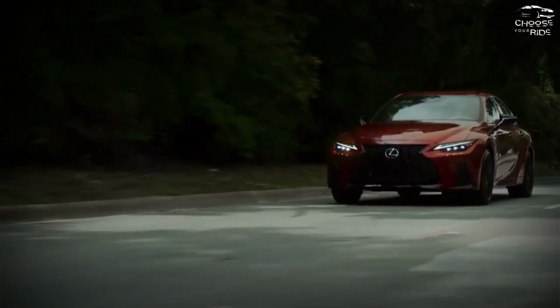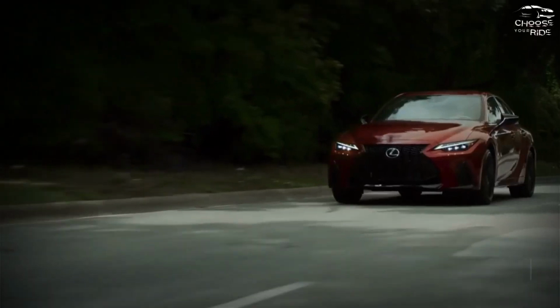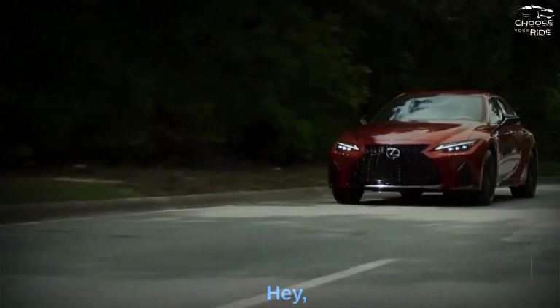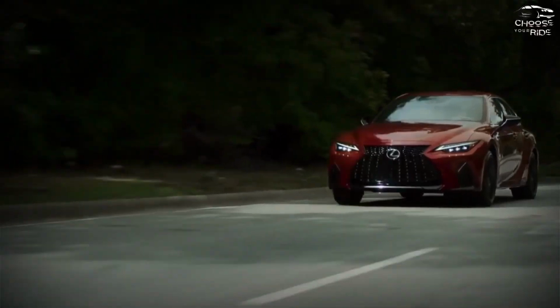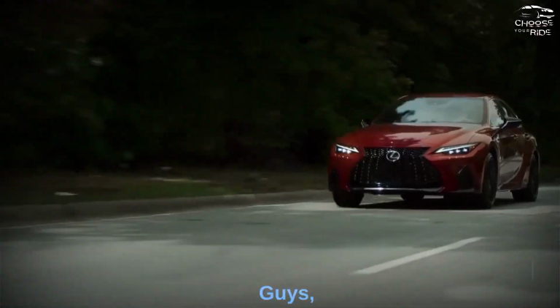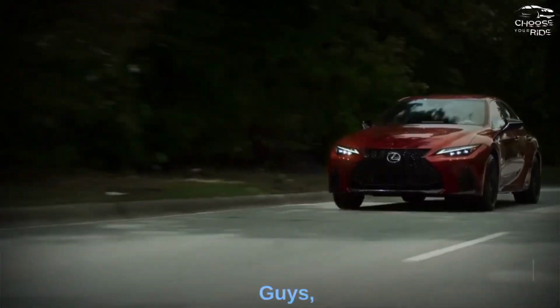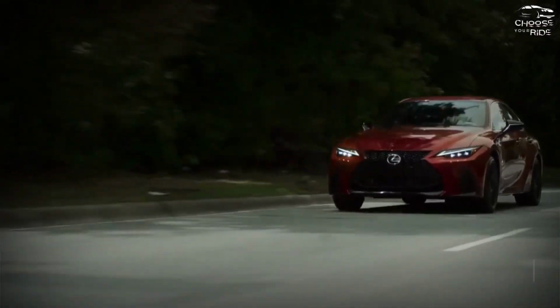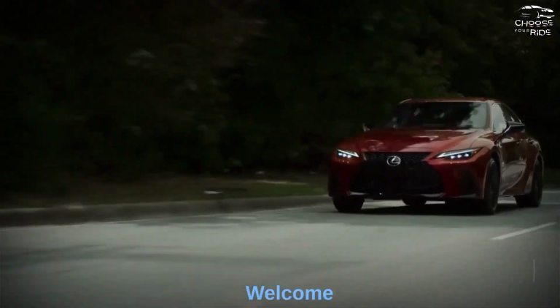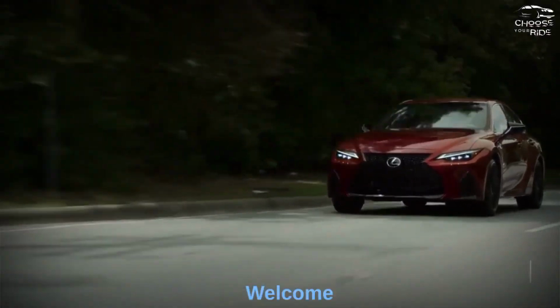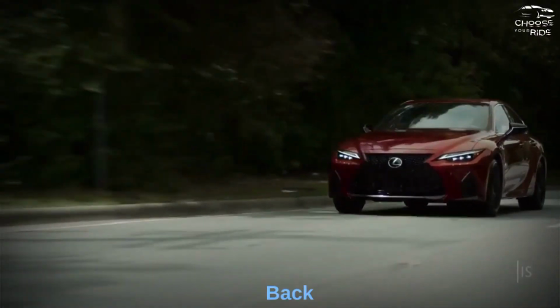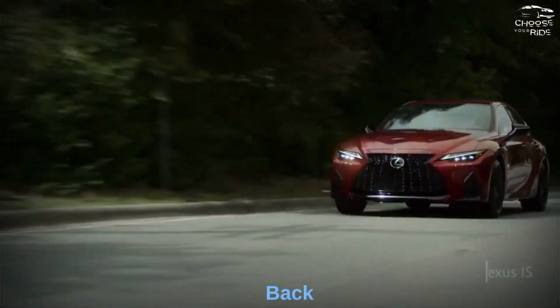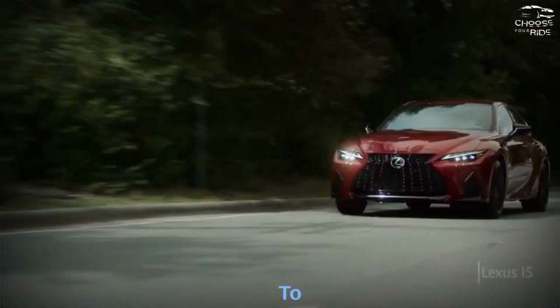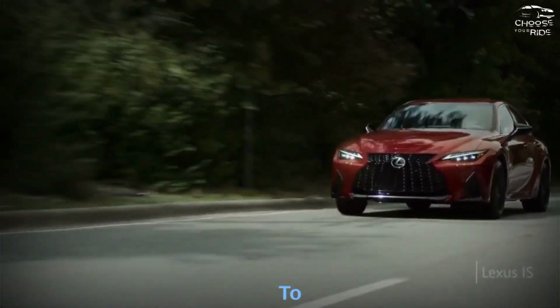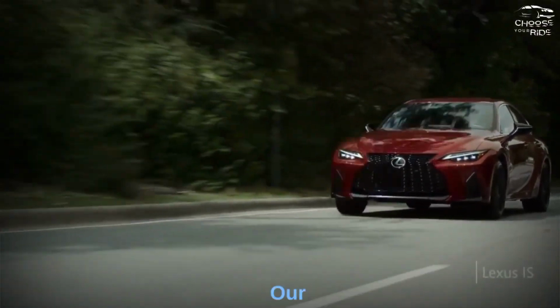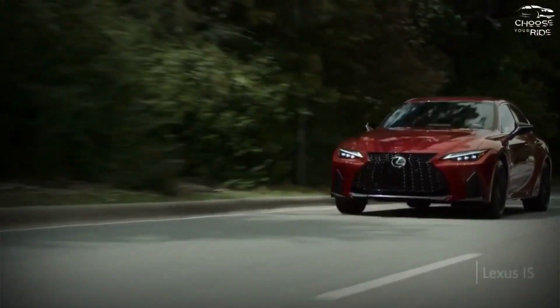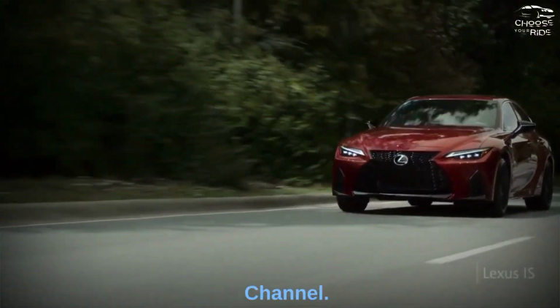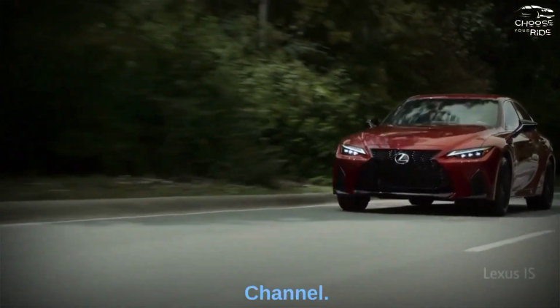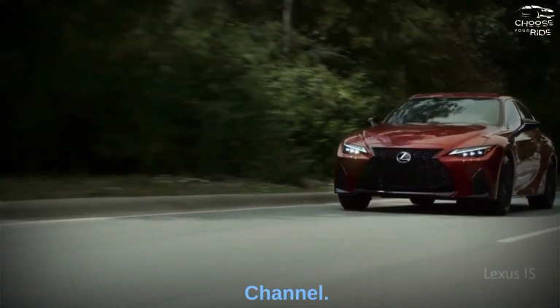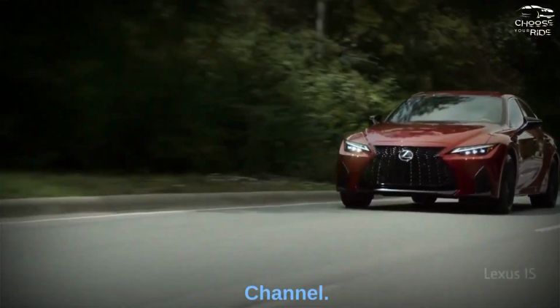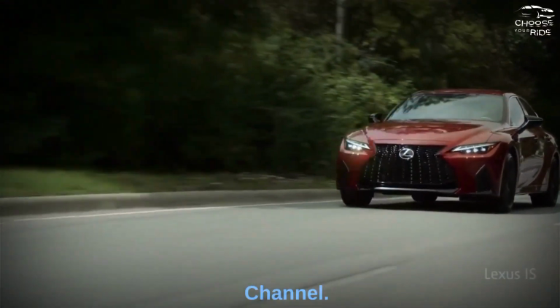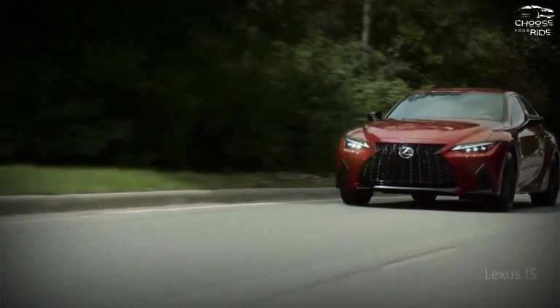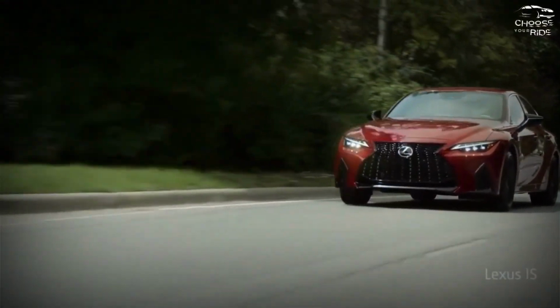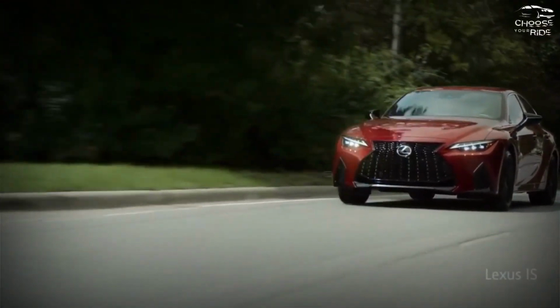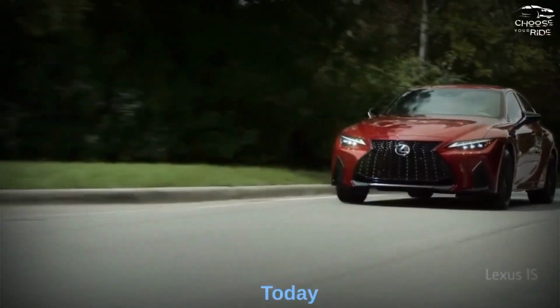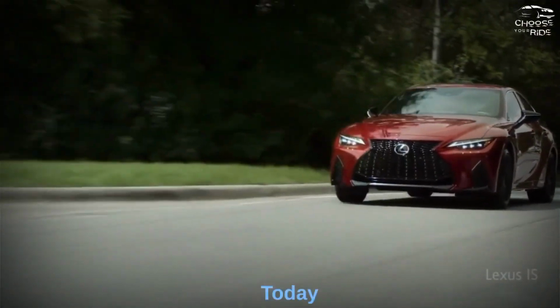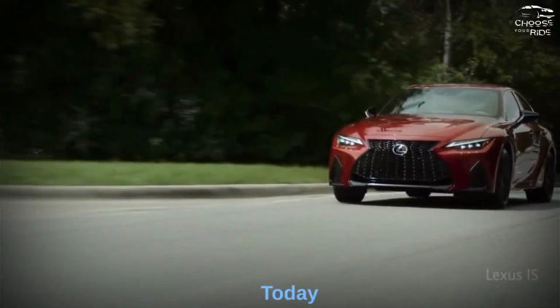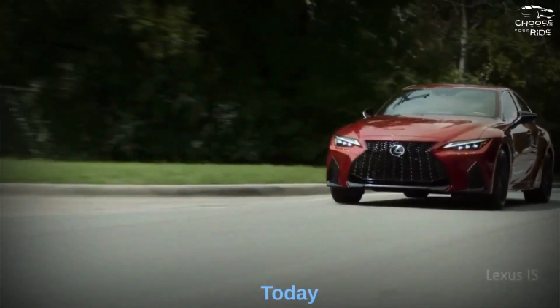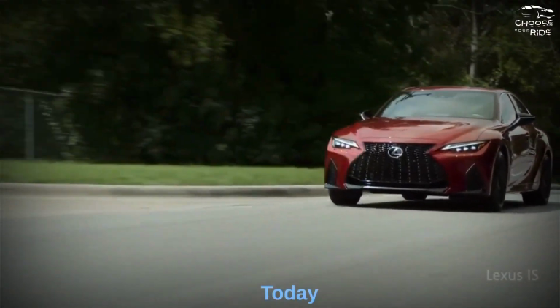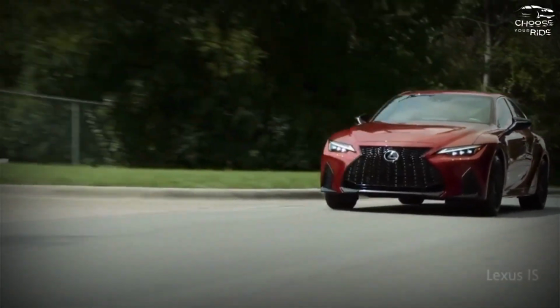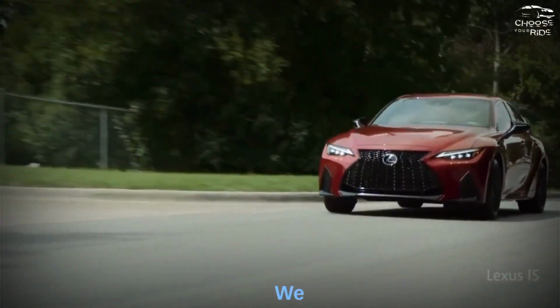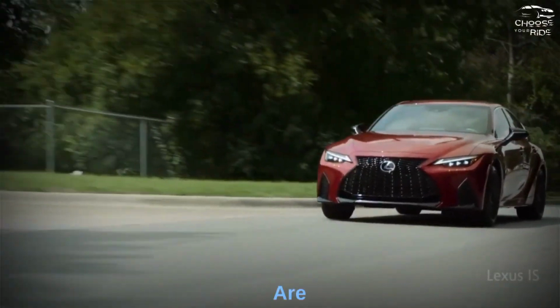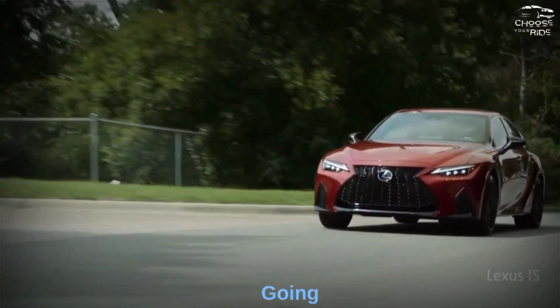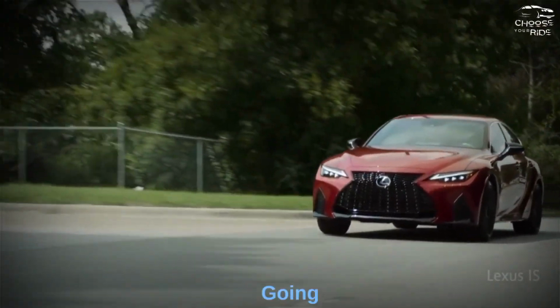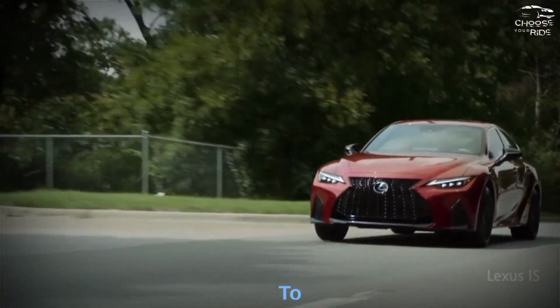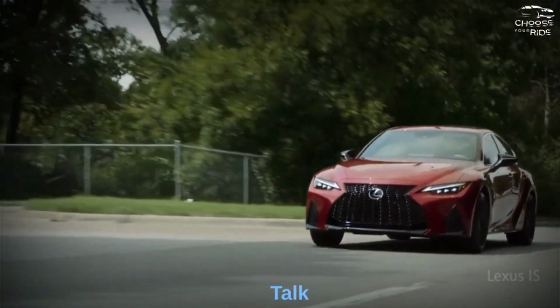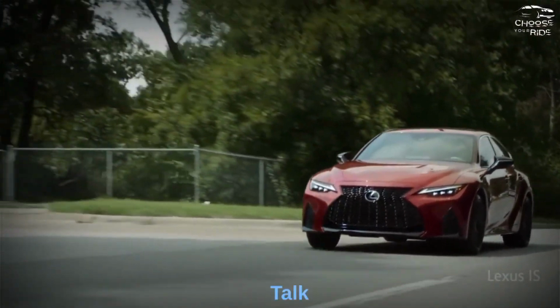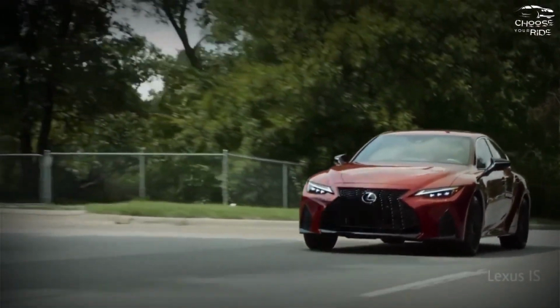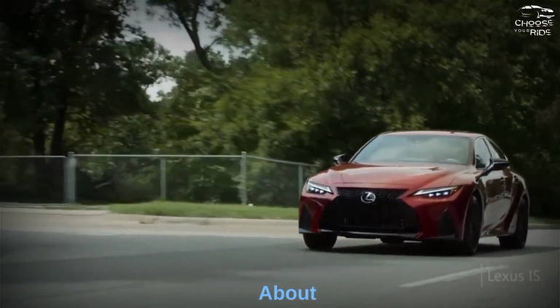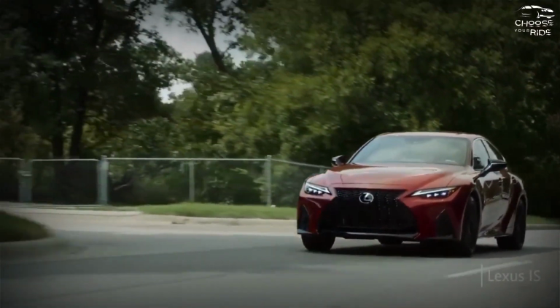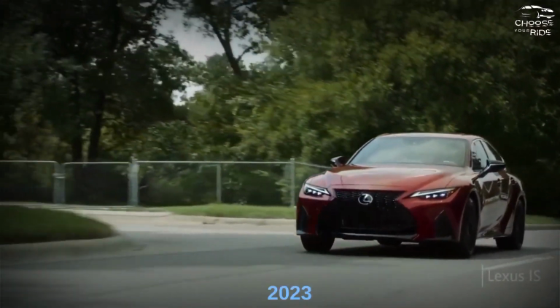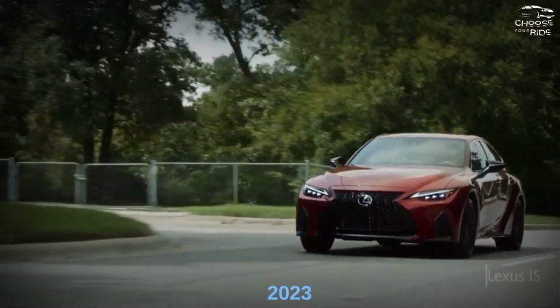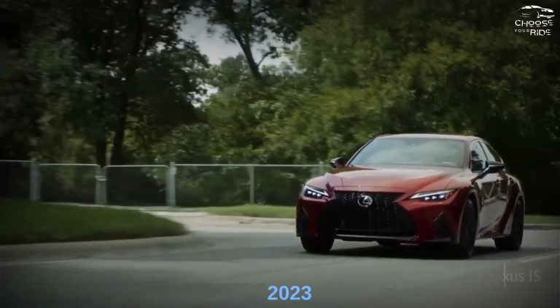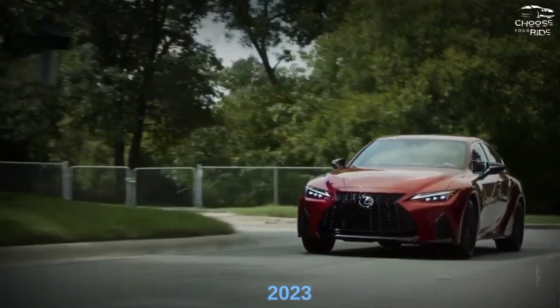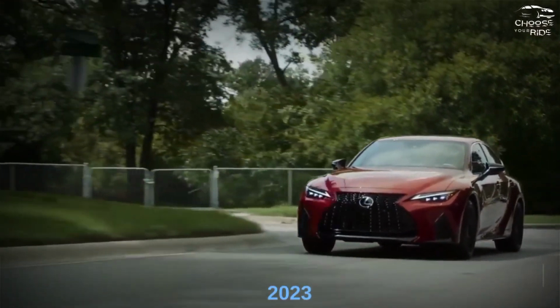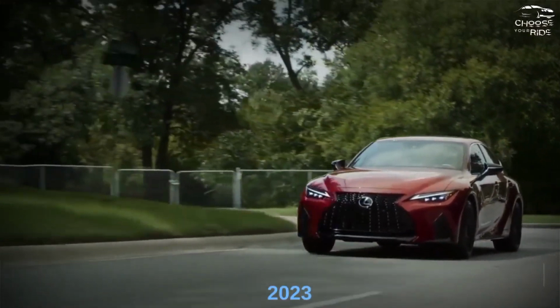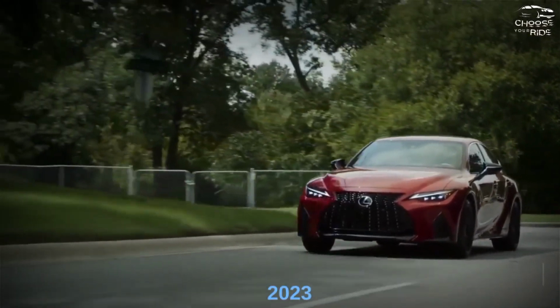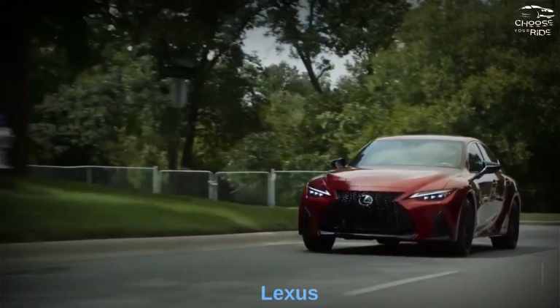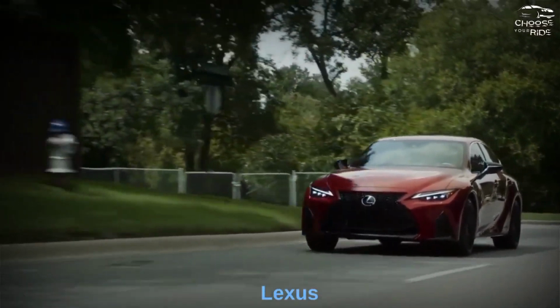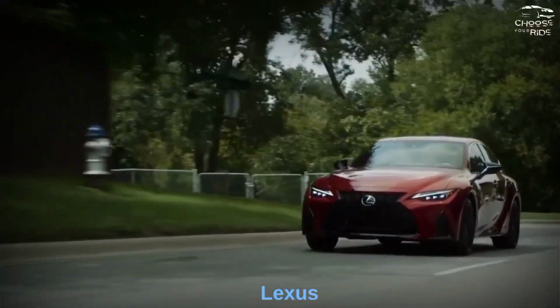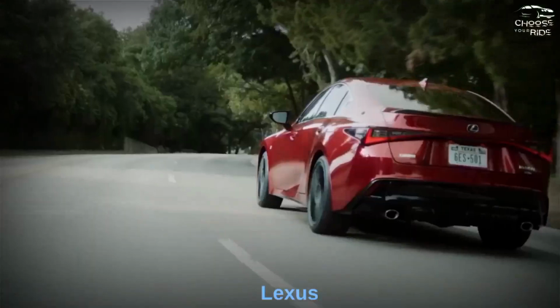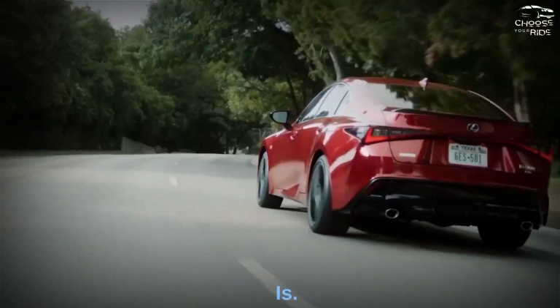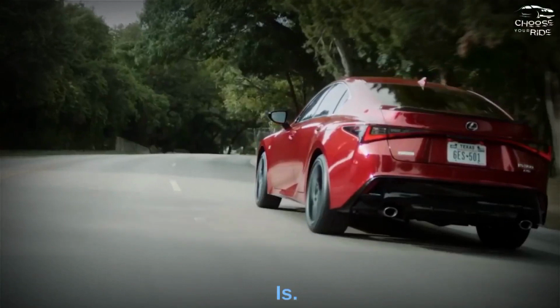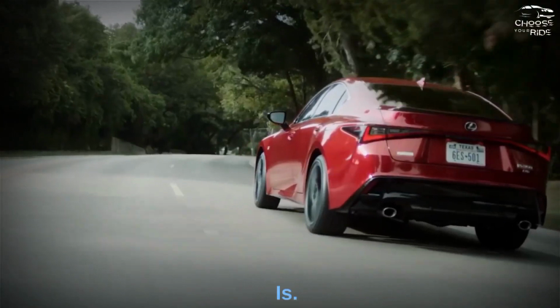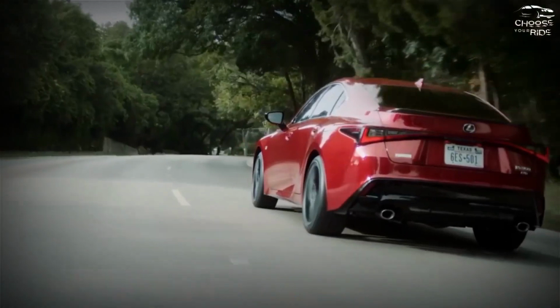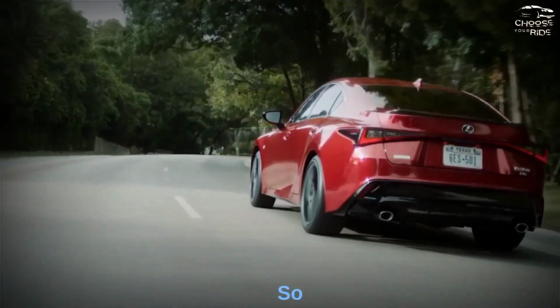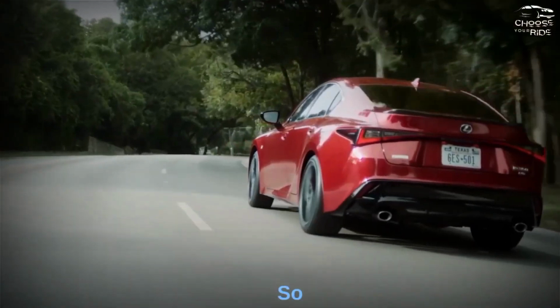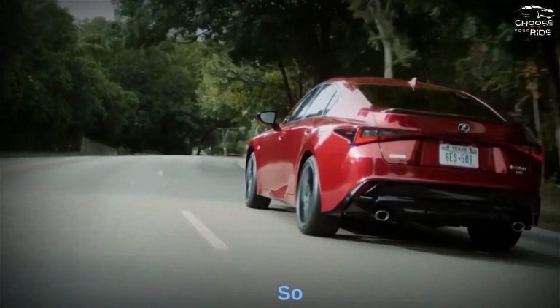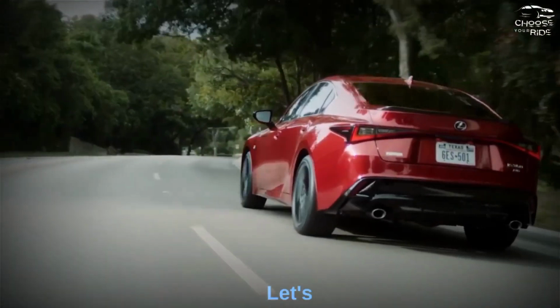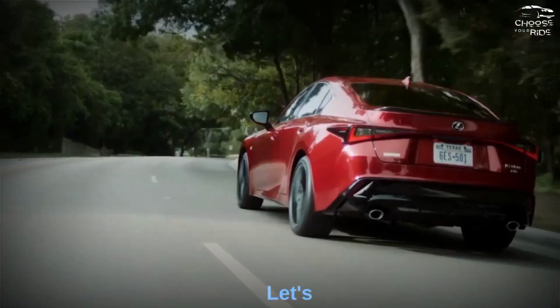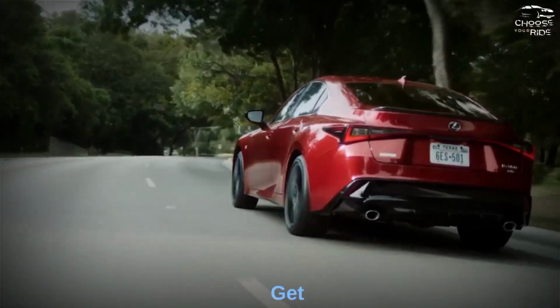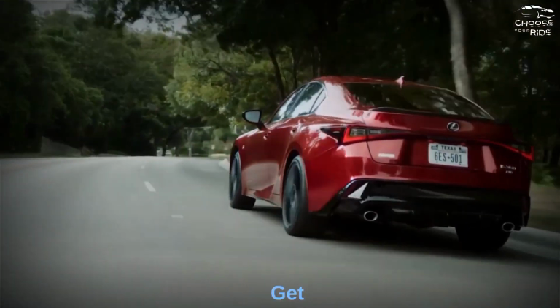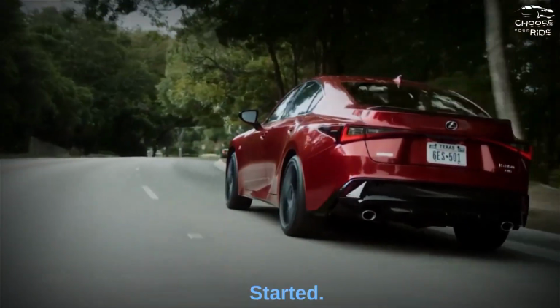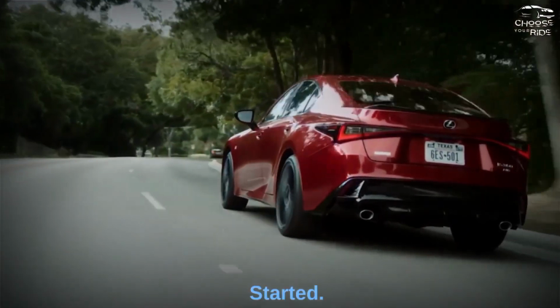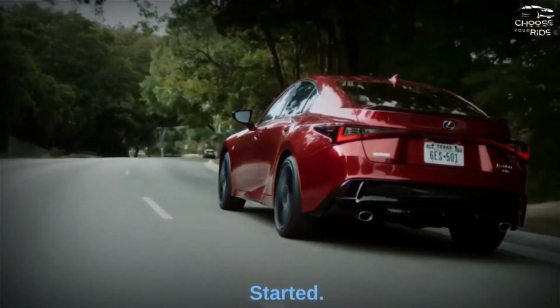Hey guys, welcome back to our channel. Today we are going to talk about the 2023 Lexus IS, so let's get started.